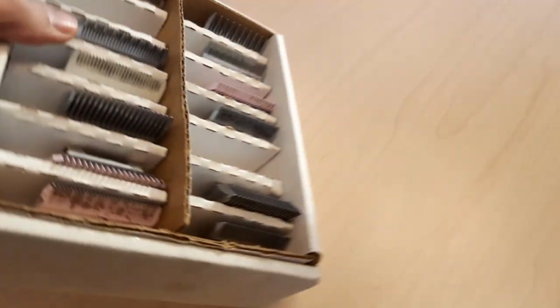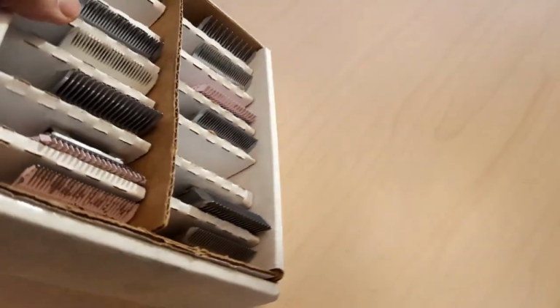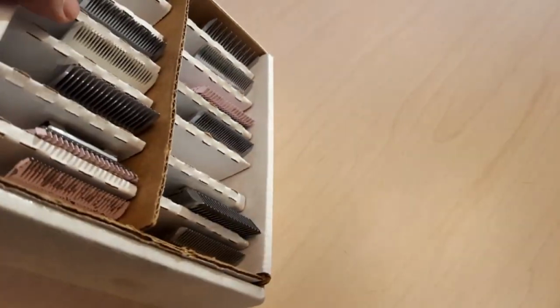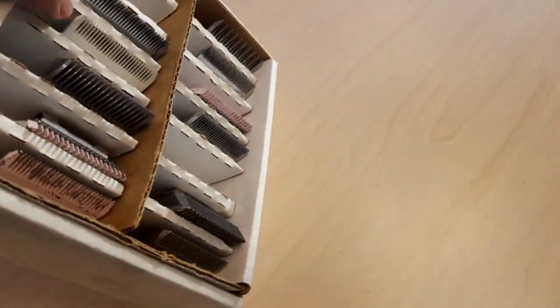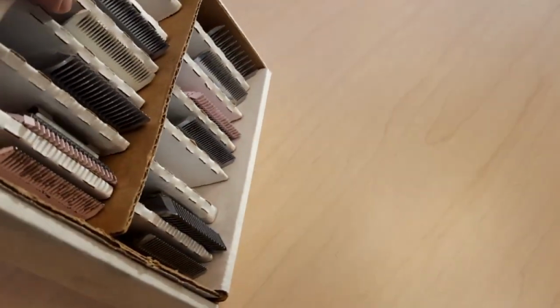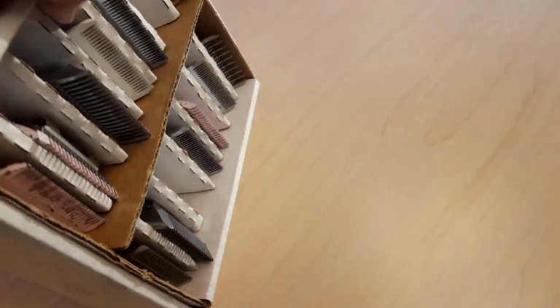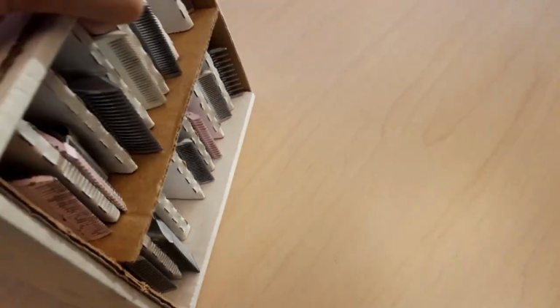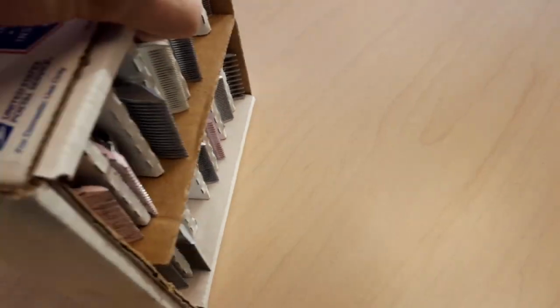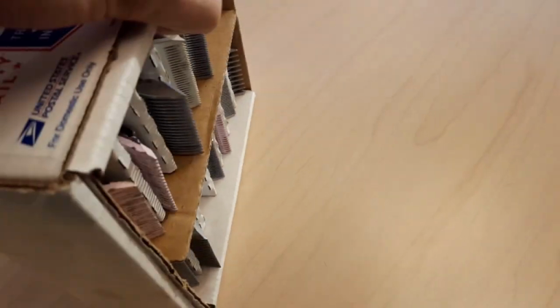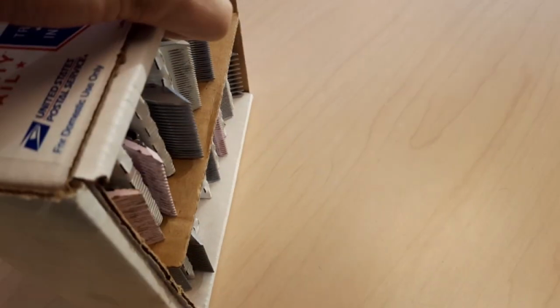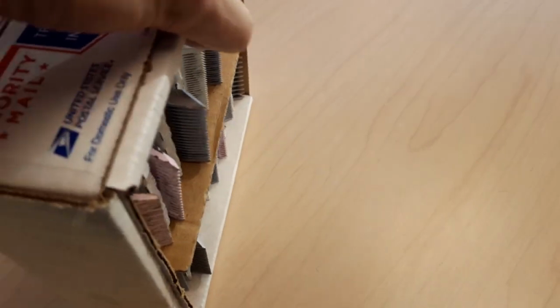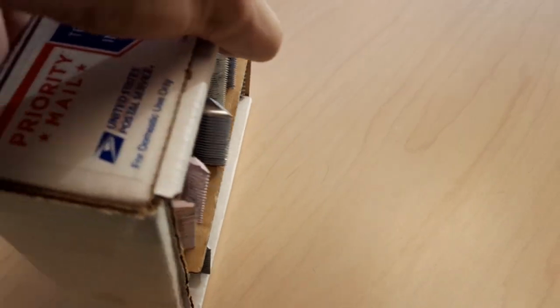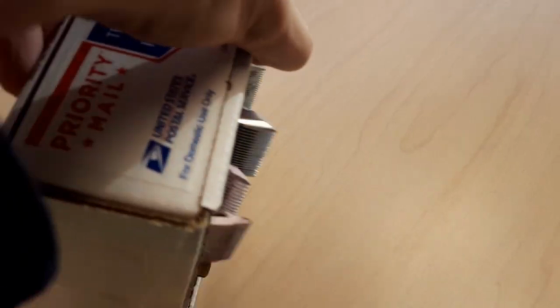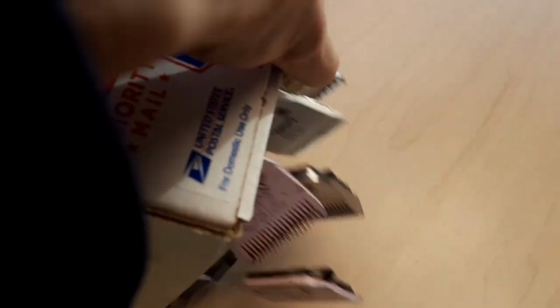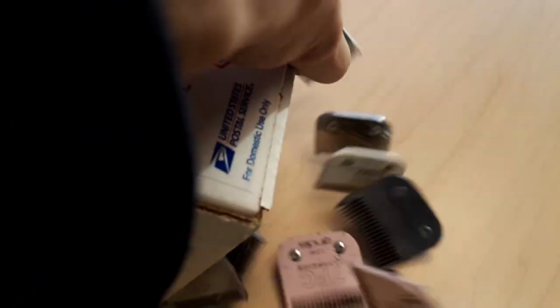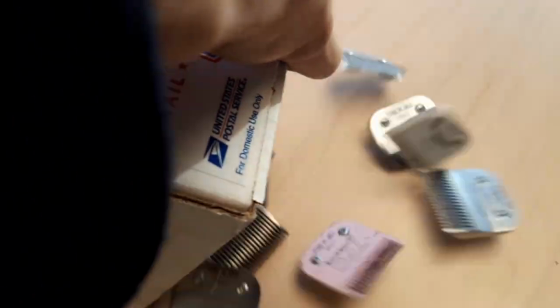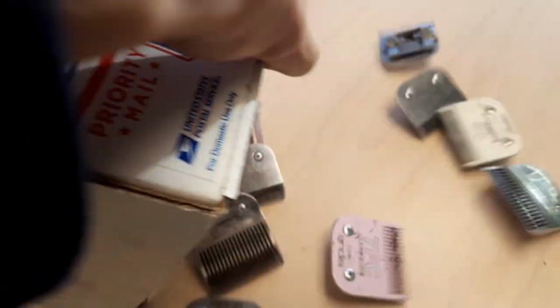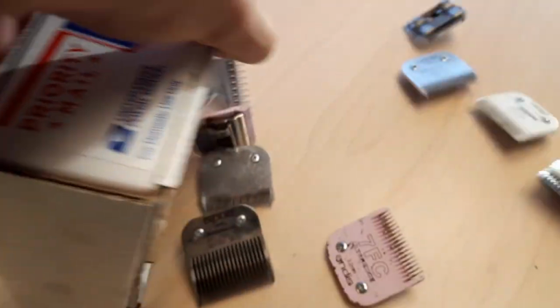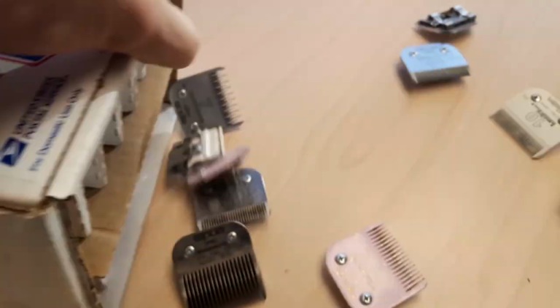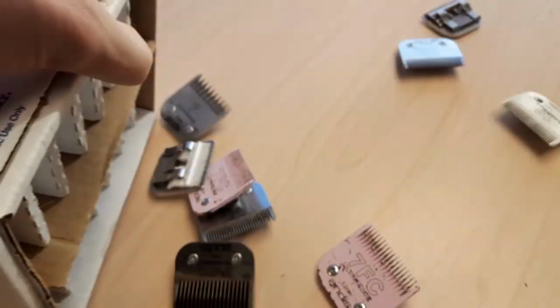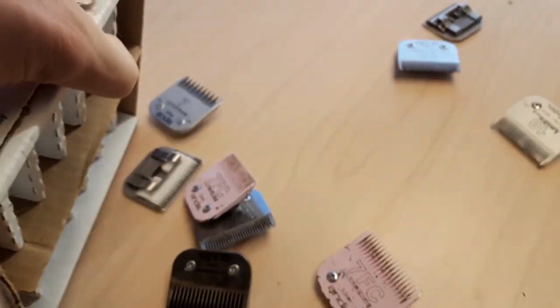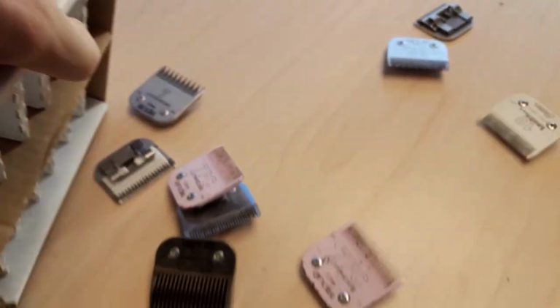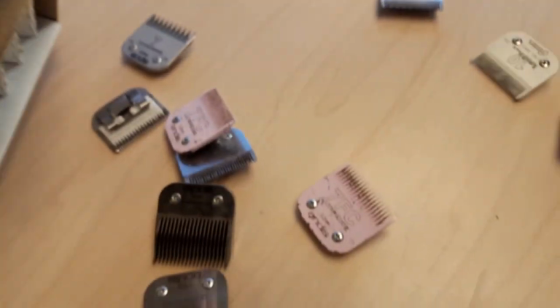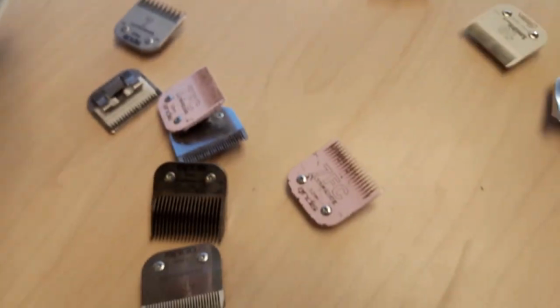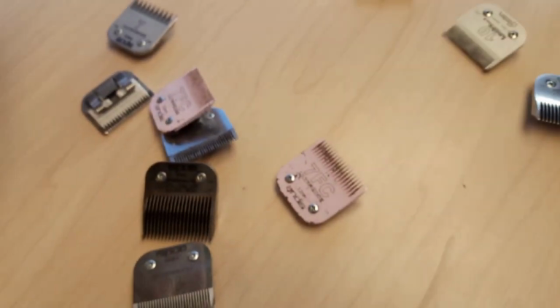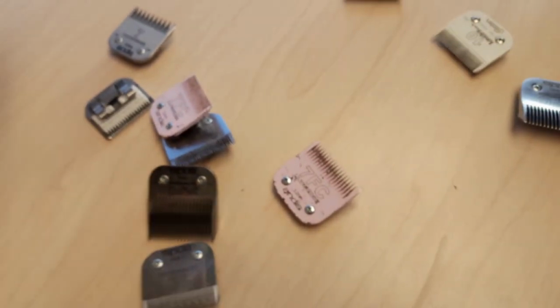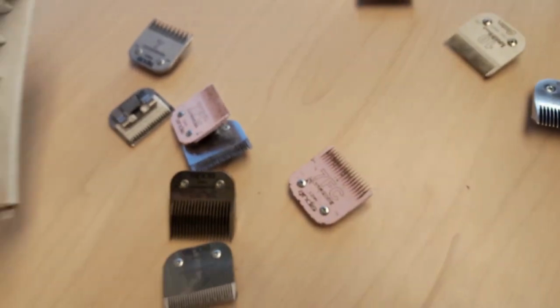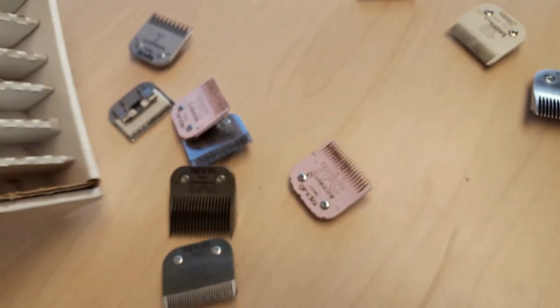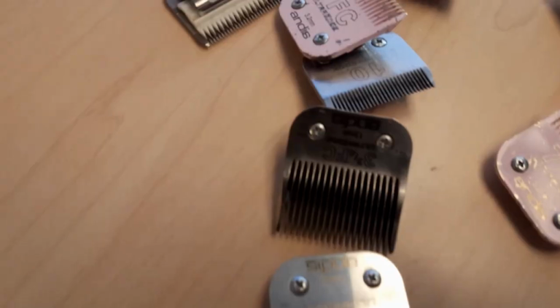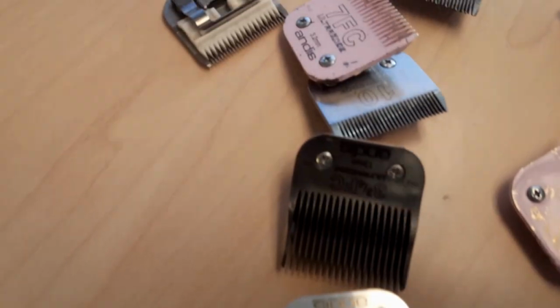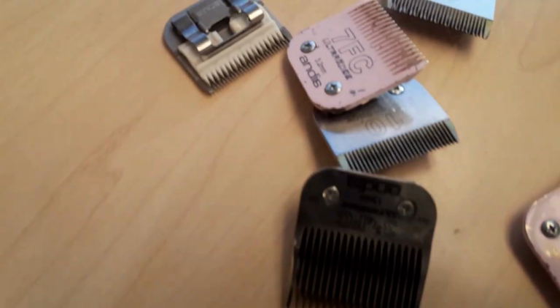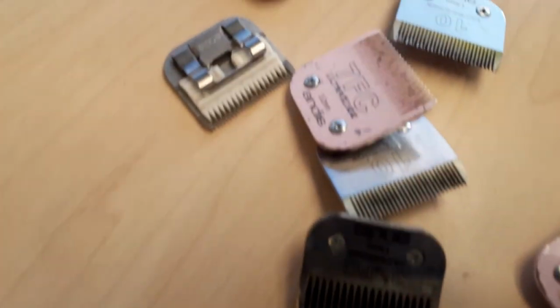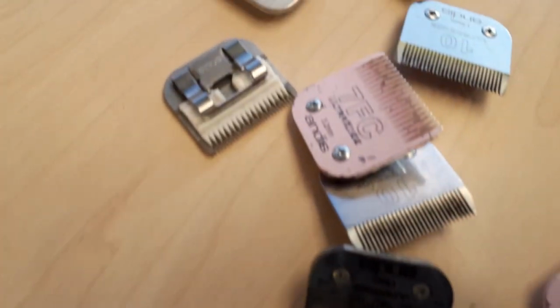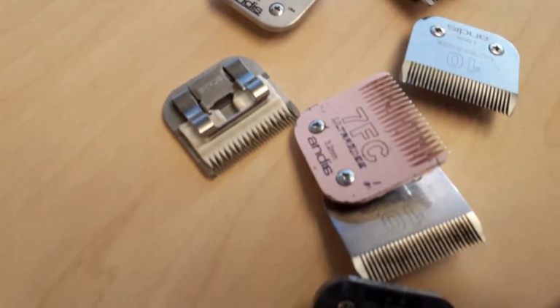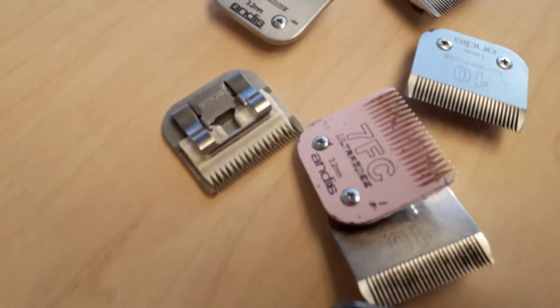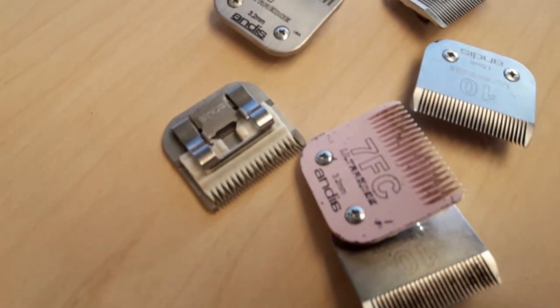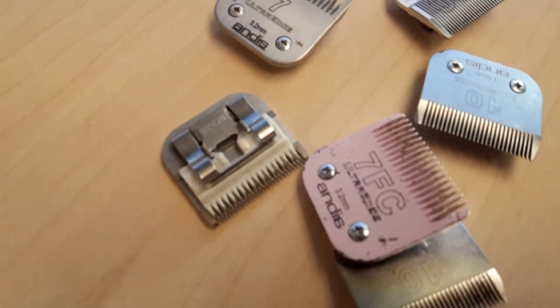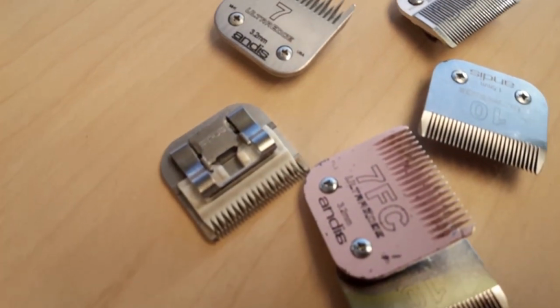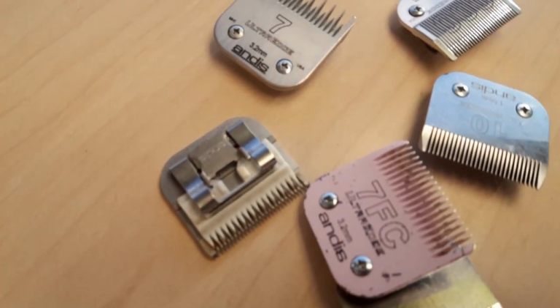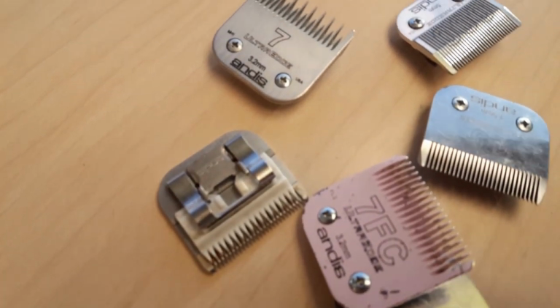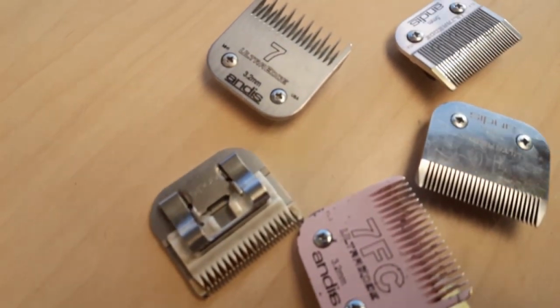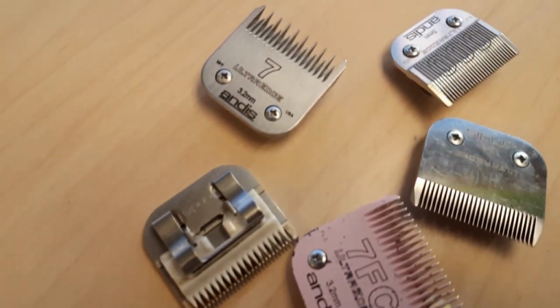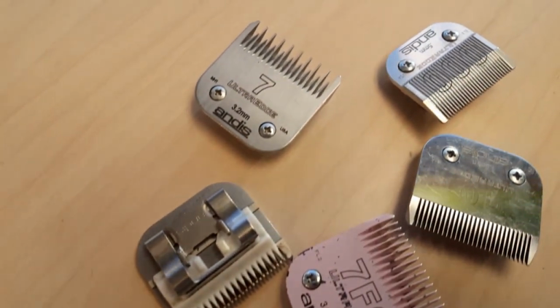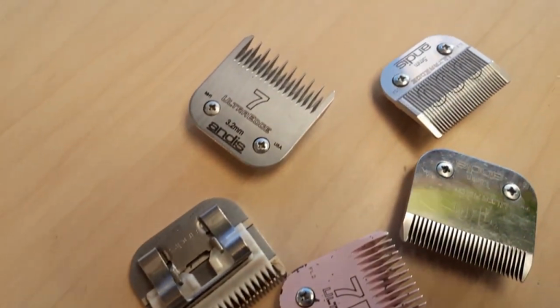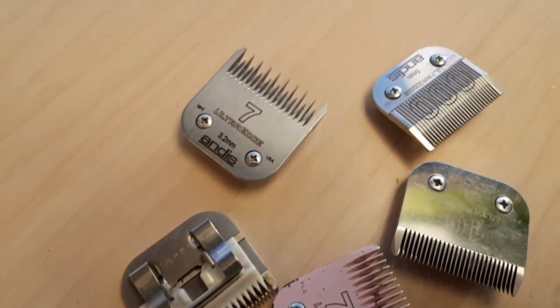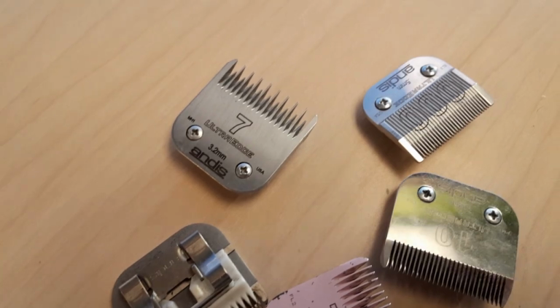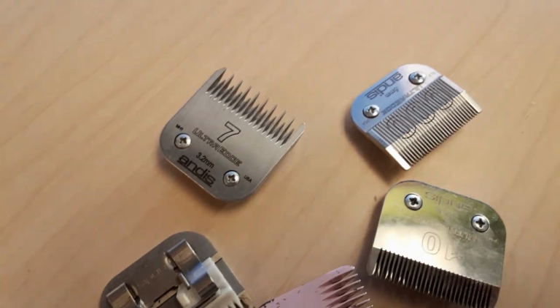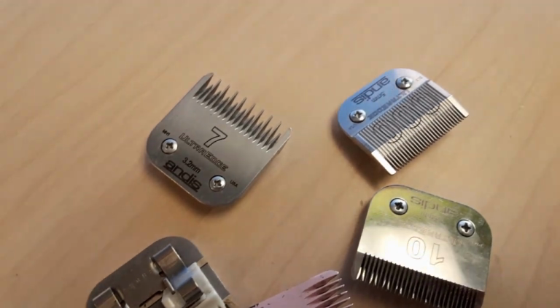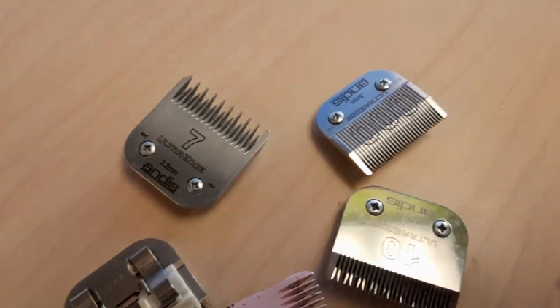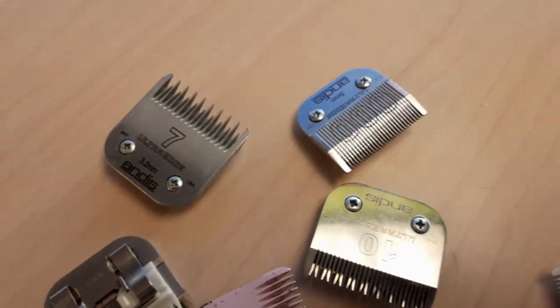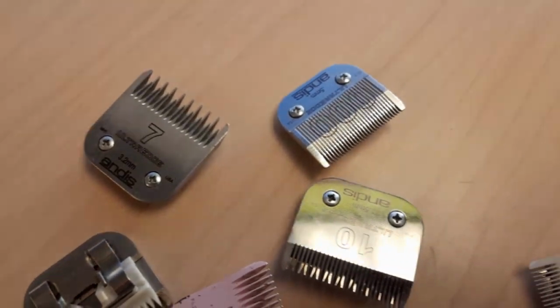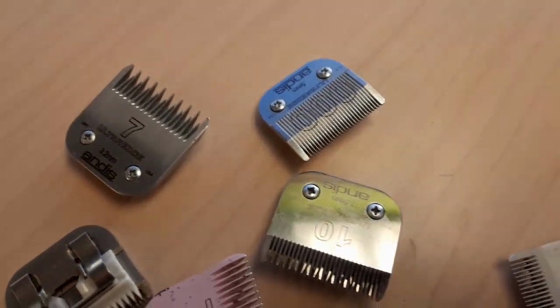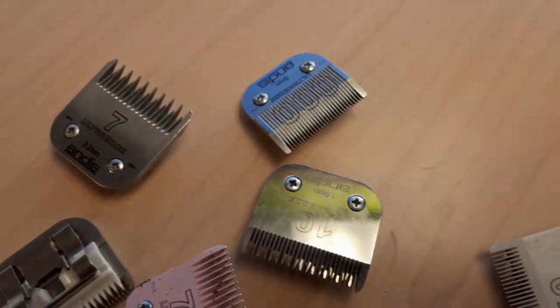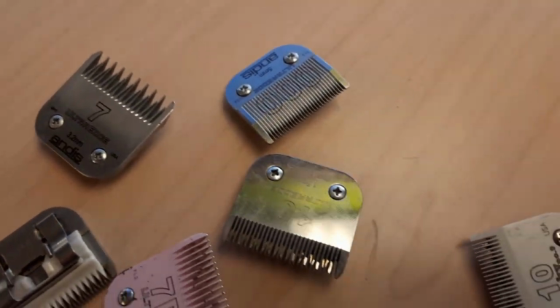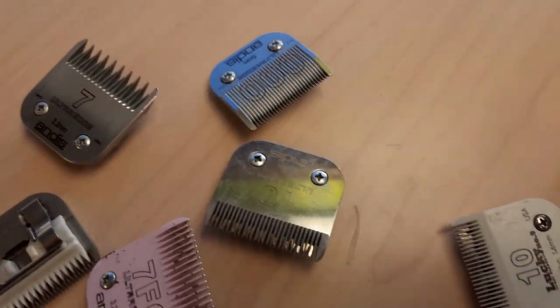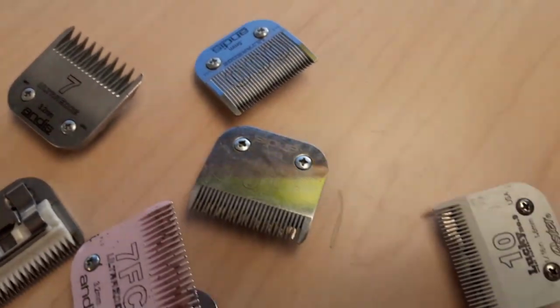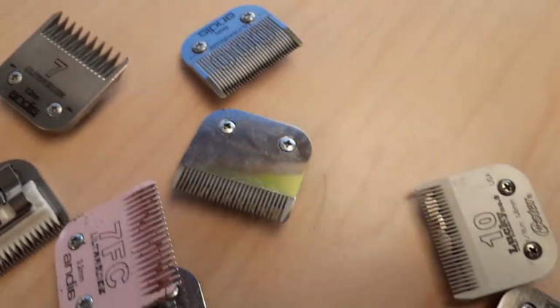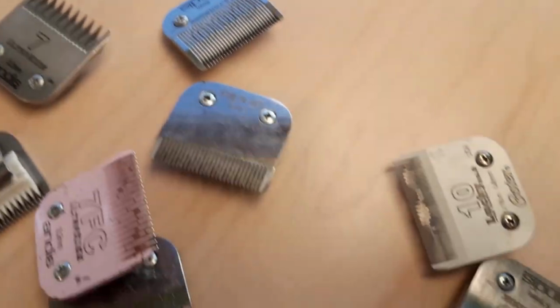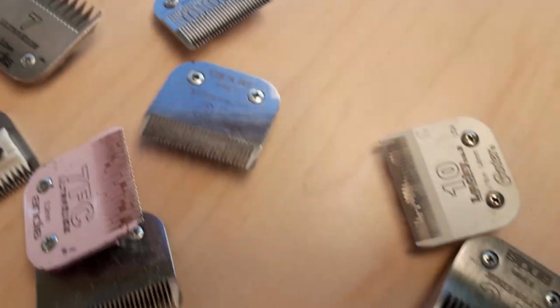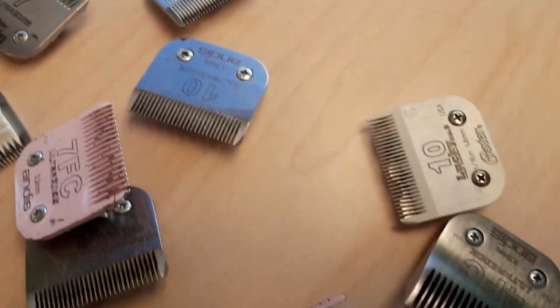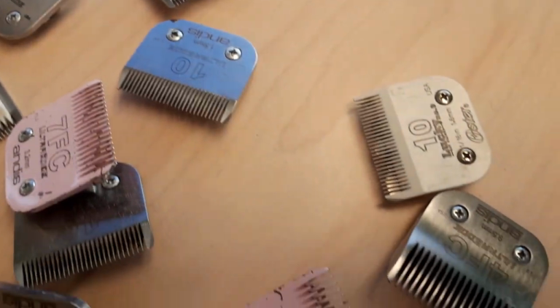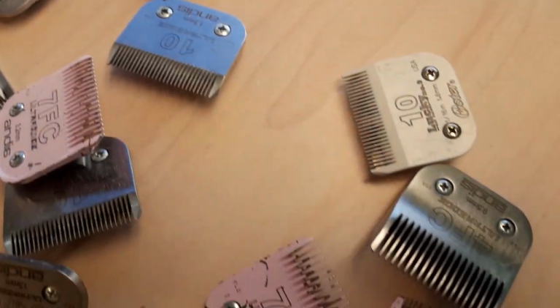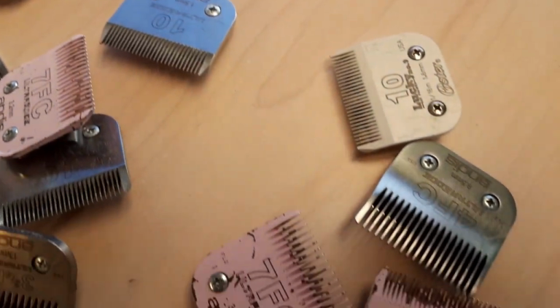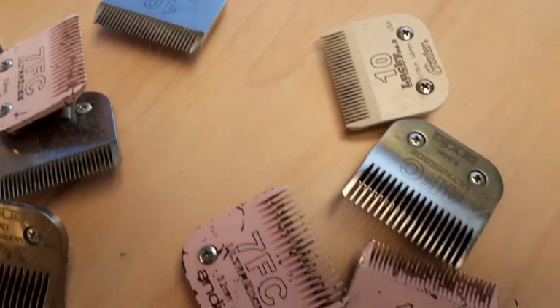Go ahead and dump all your blades on the table. This is a good time to go over and look over which ones are dull.